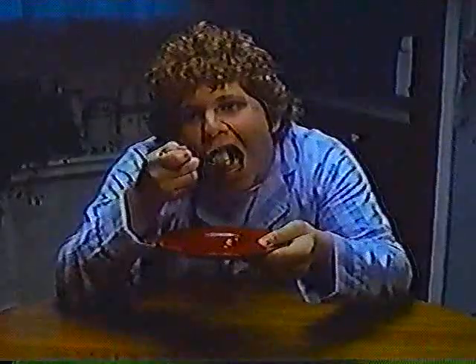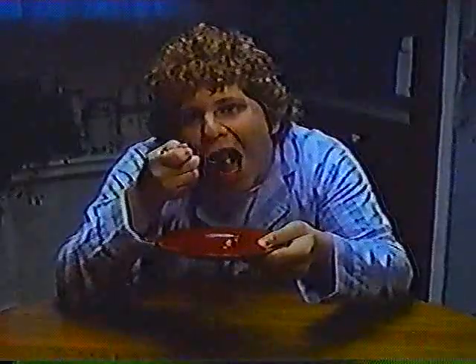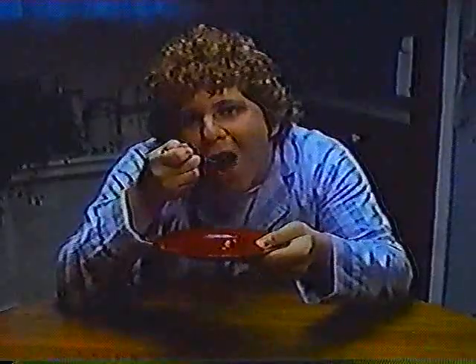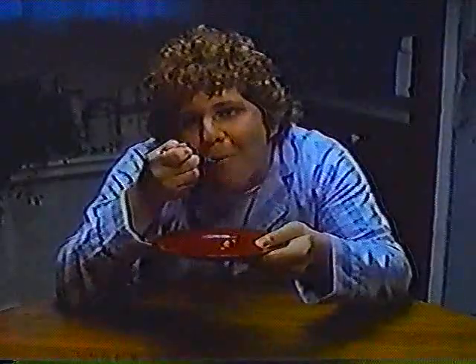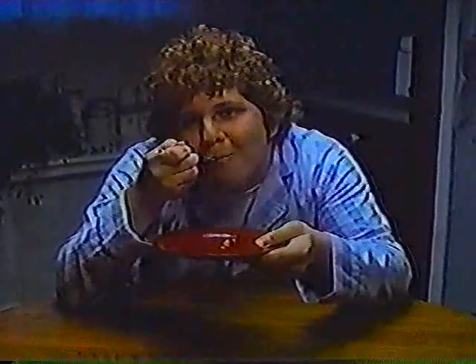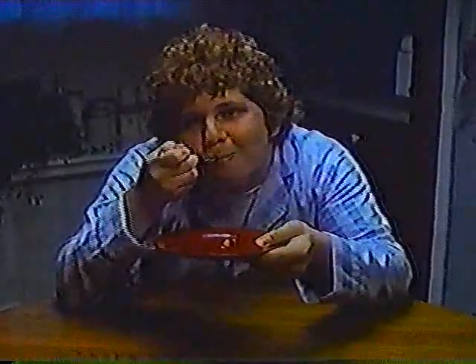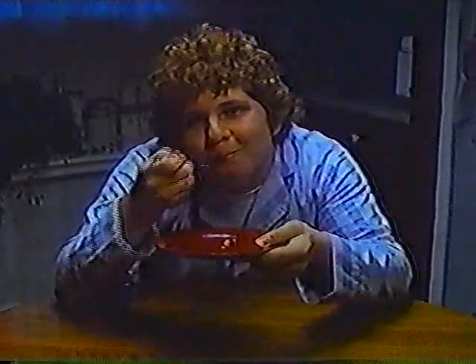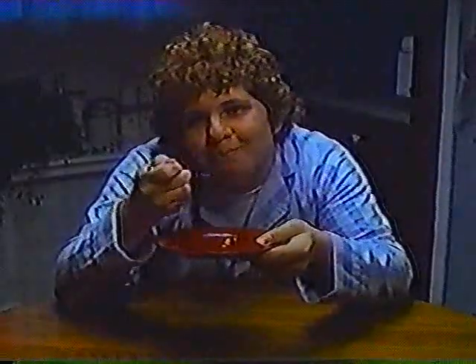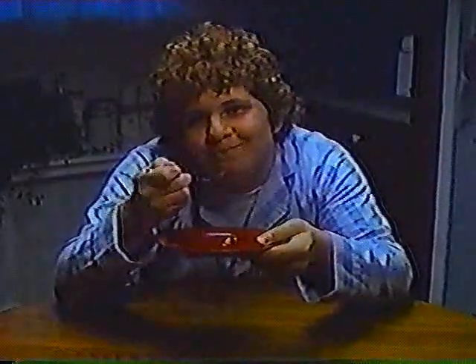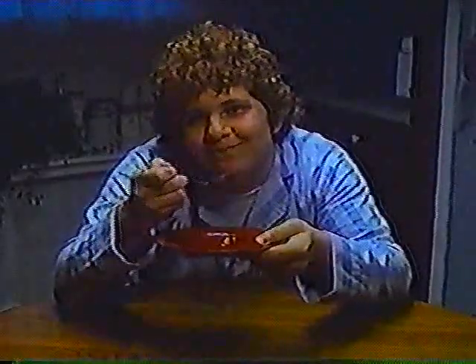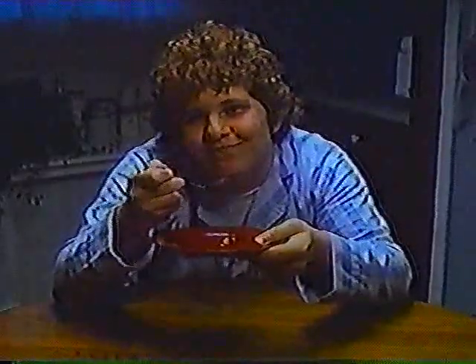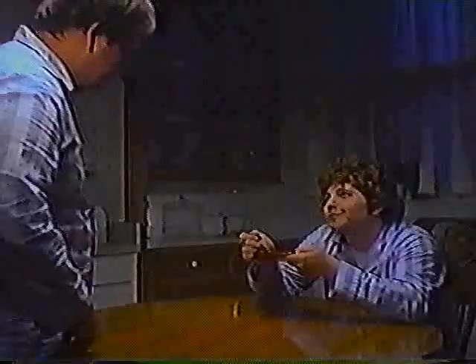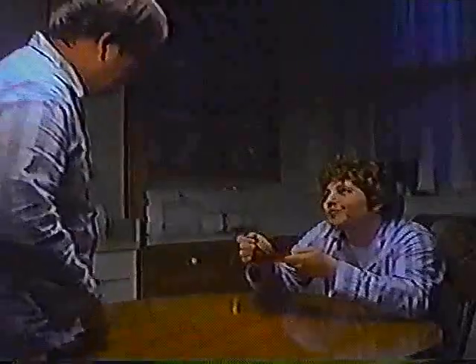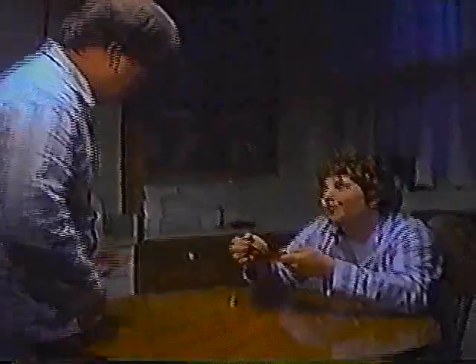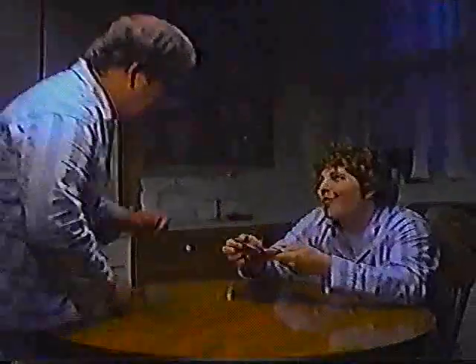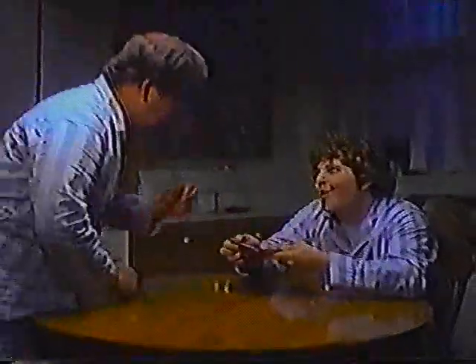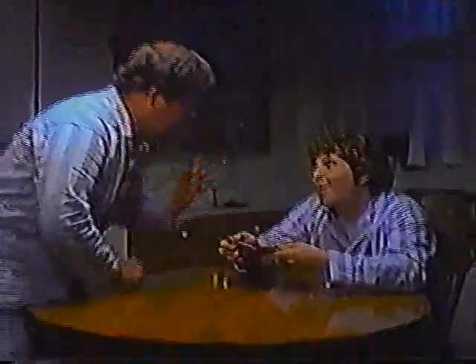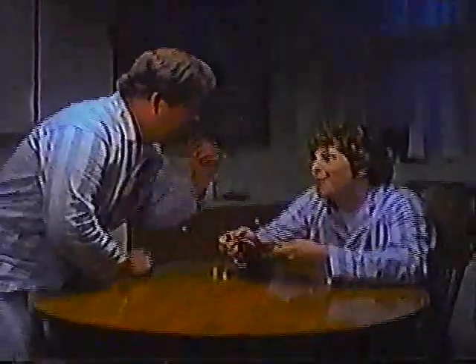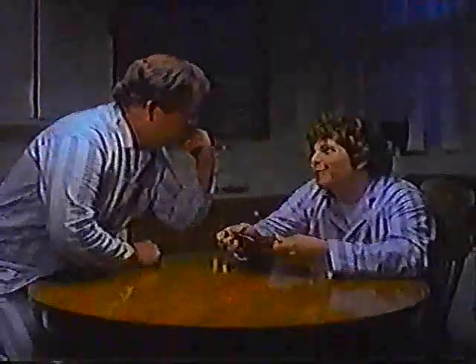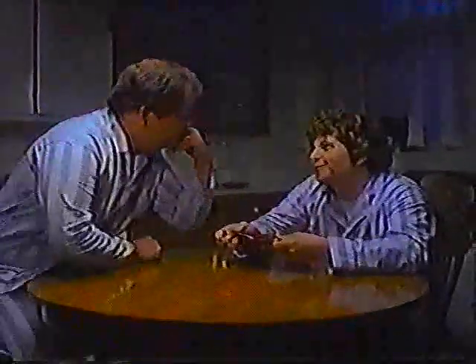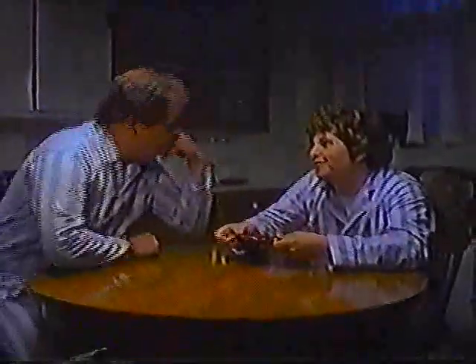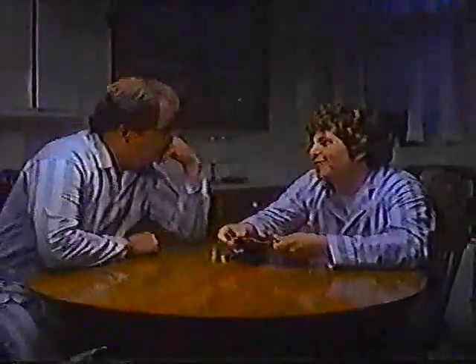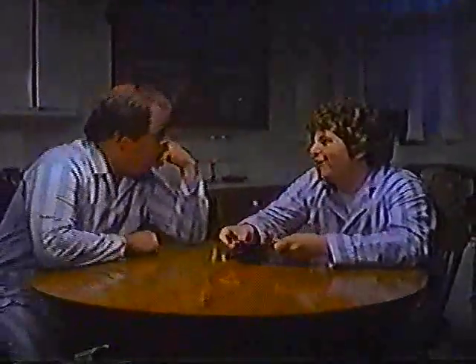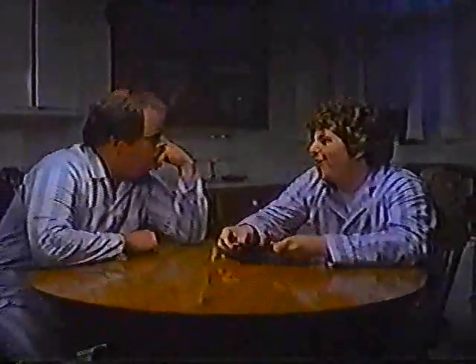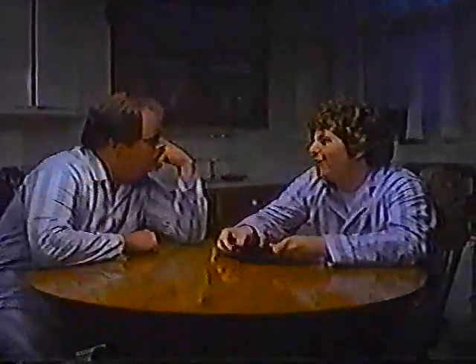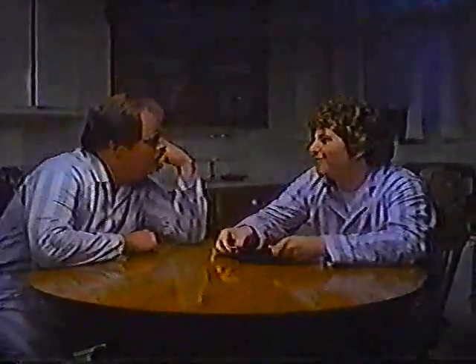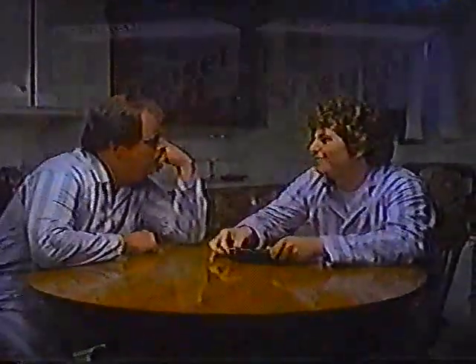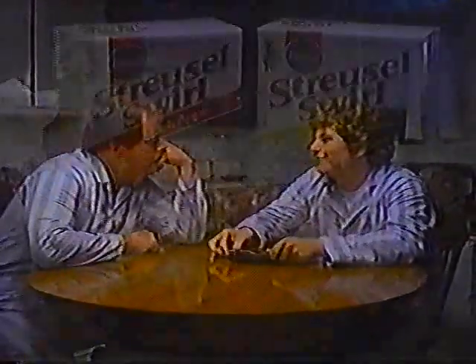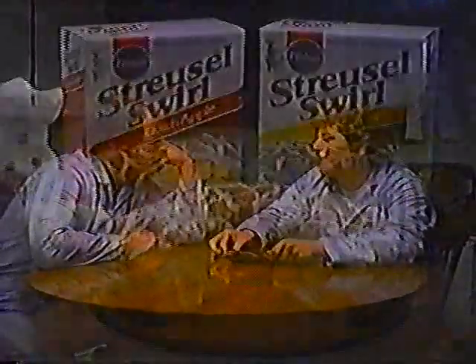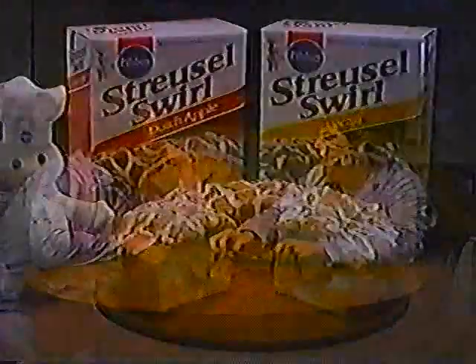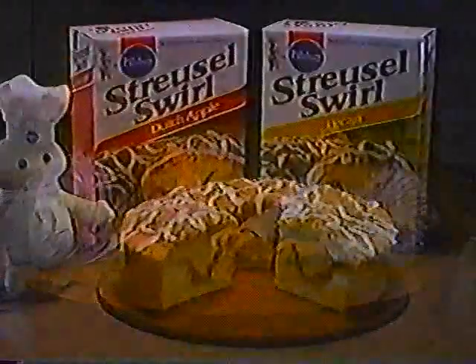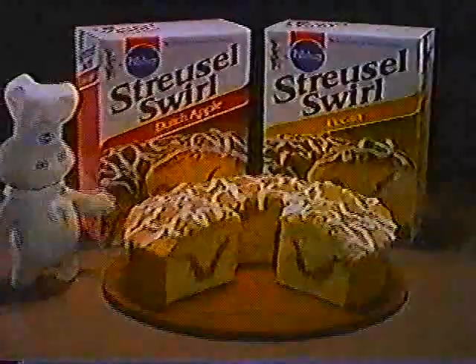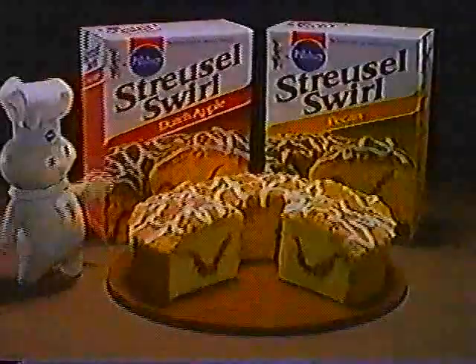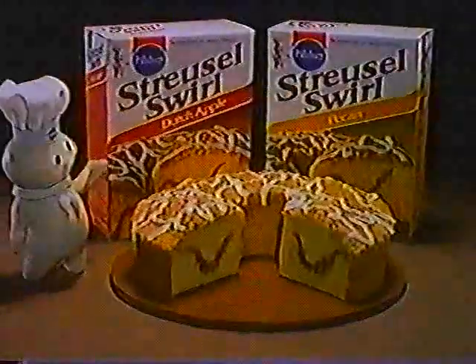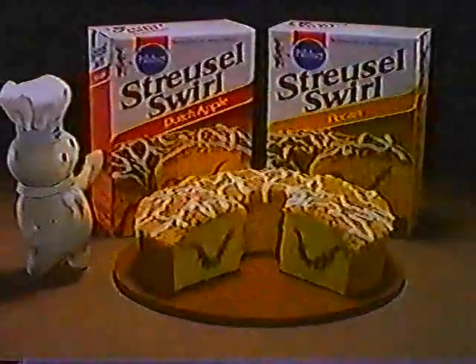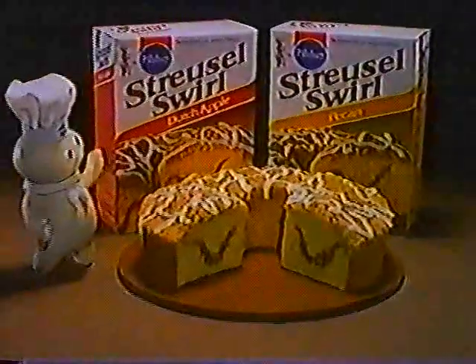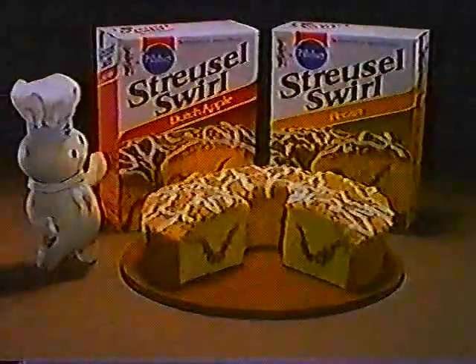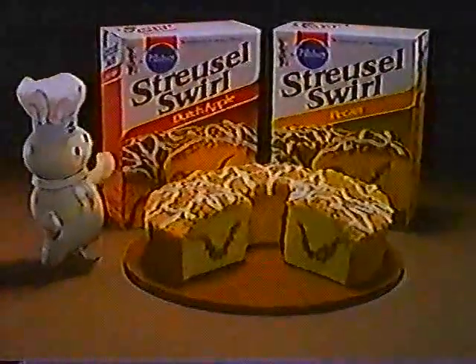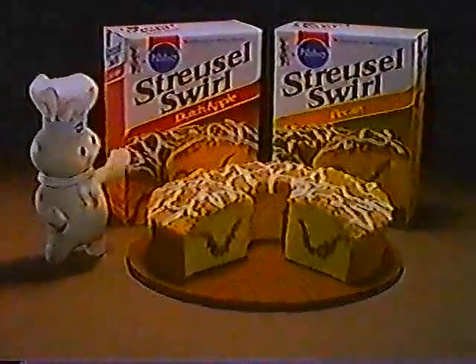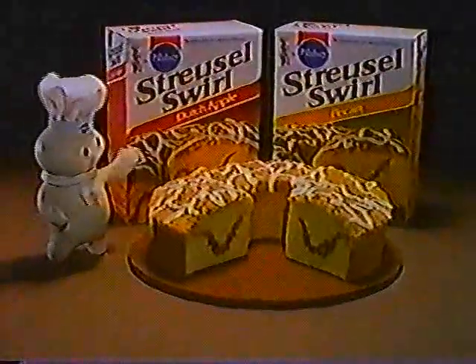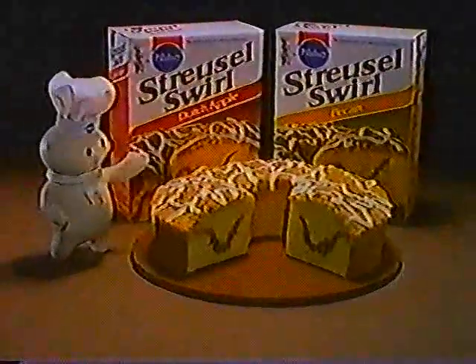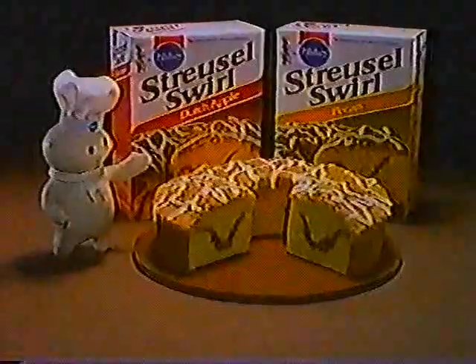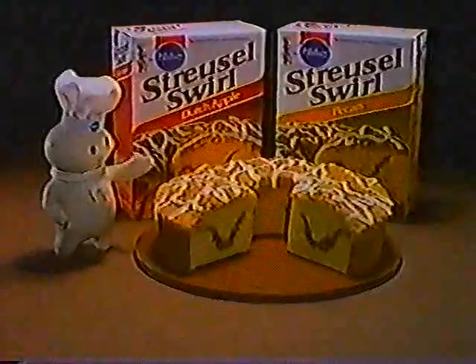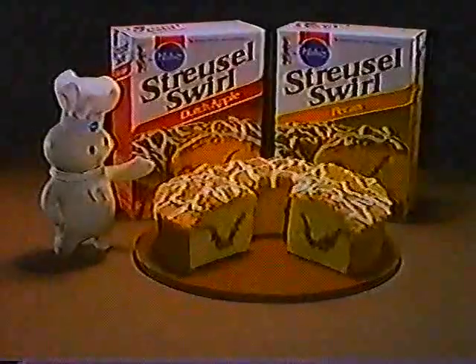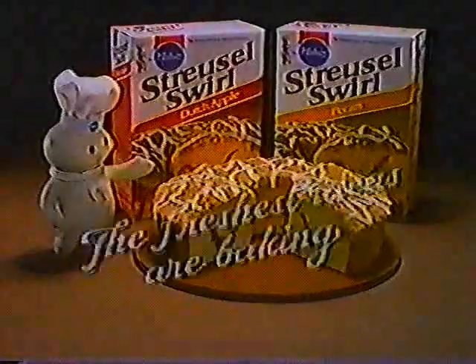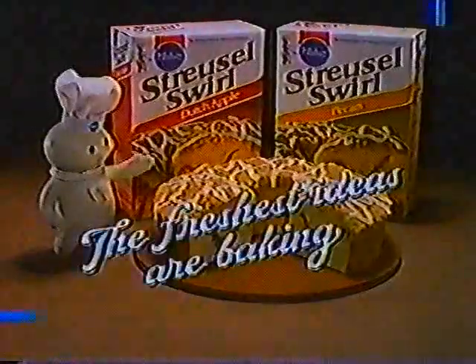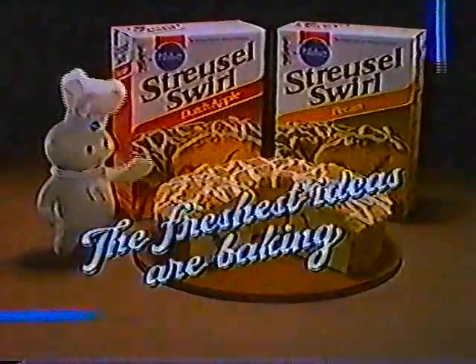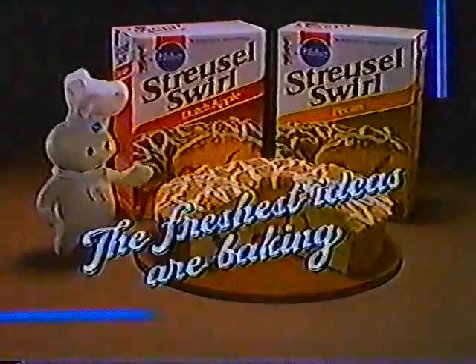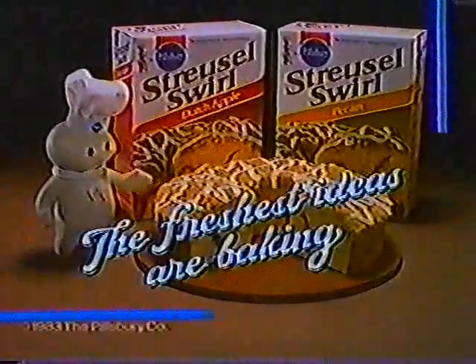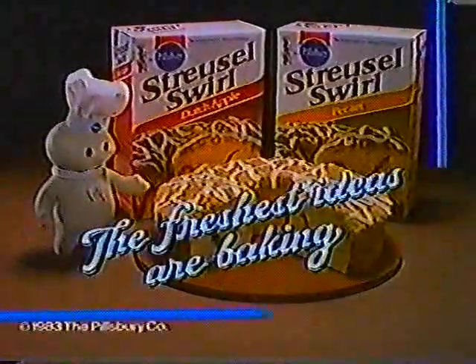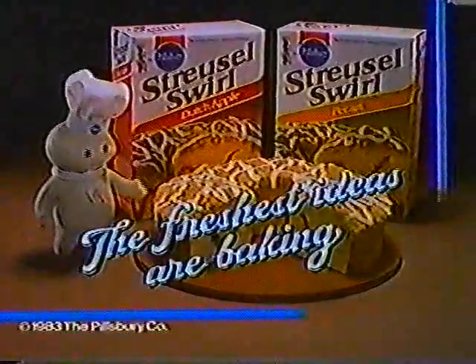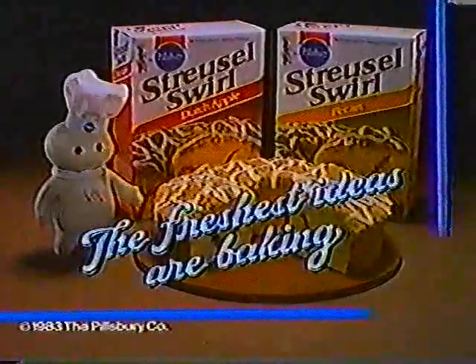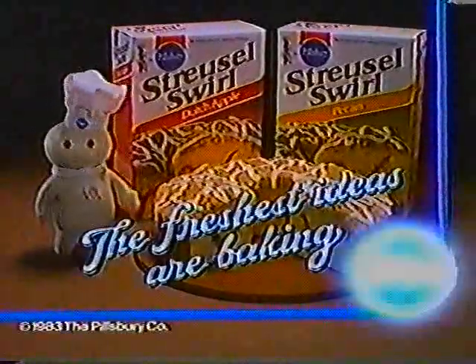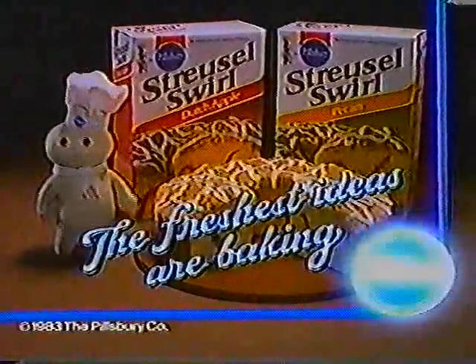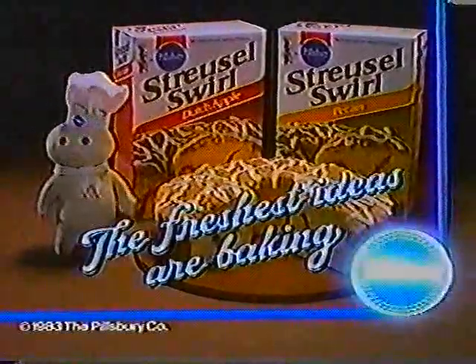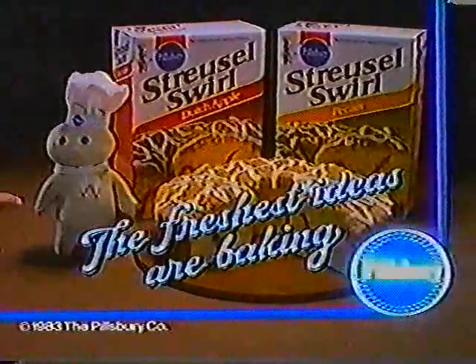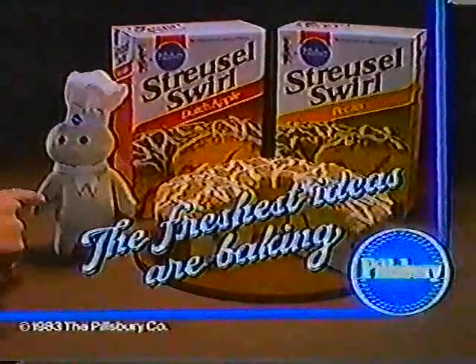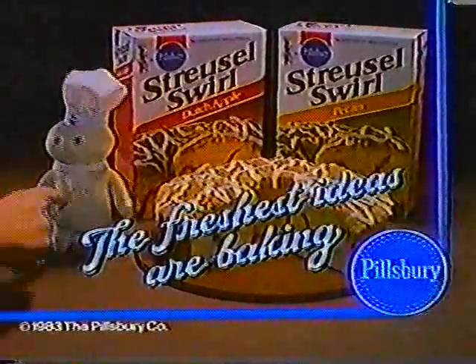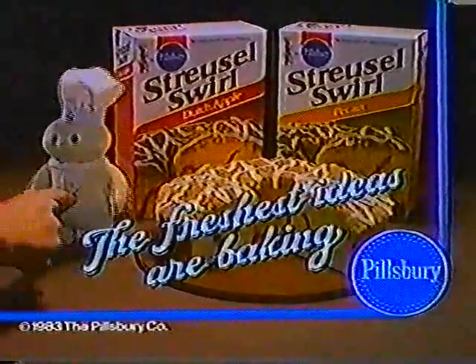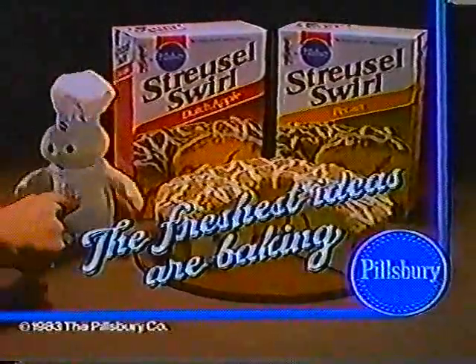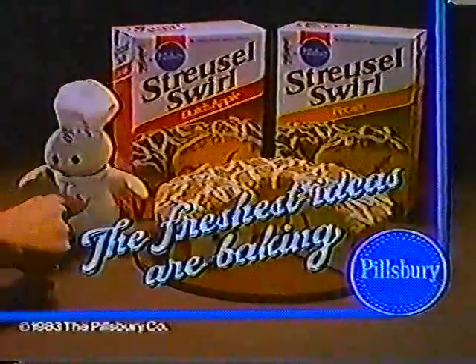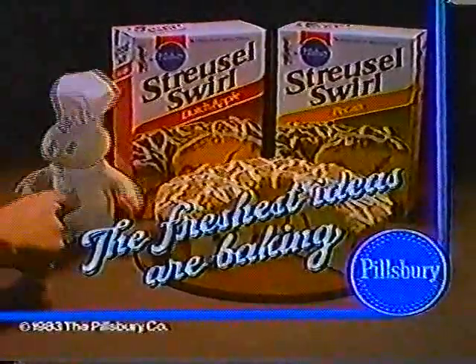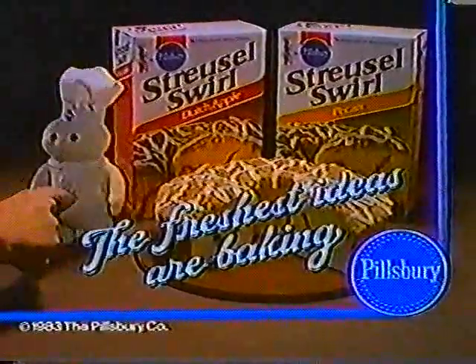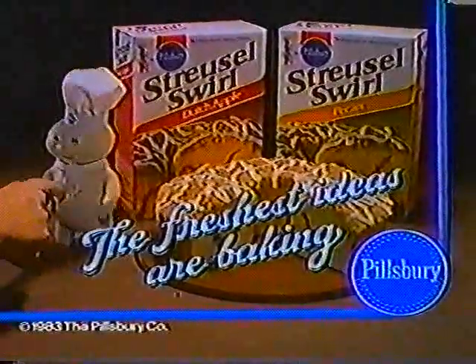The freshest ideas of baking. Struzzel Swirl, now a Dutch apple and pecan. Baking at Billsbury.